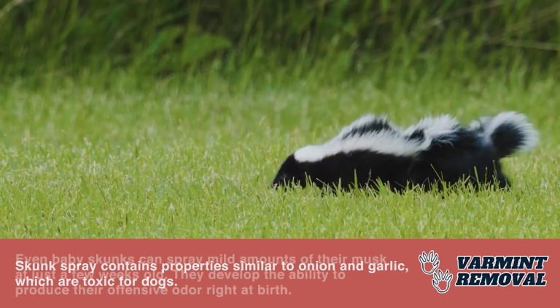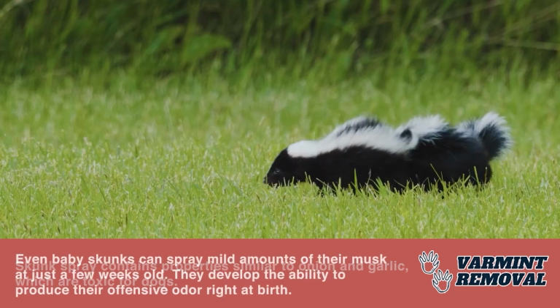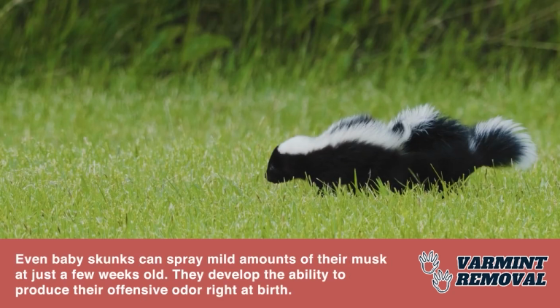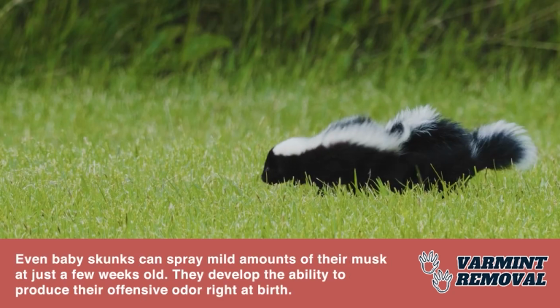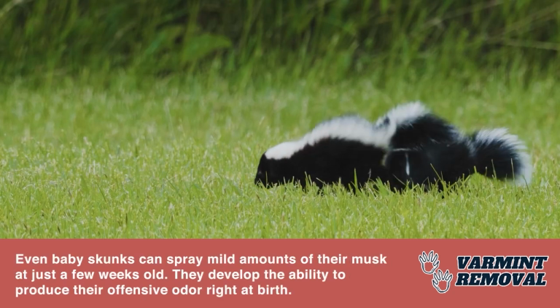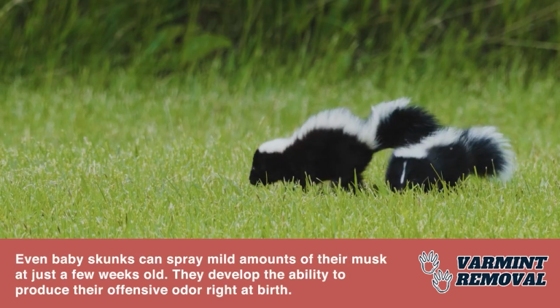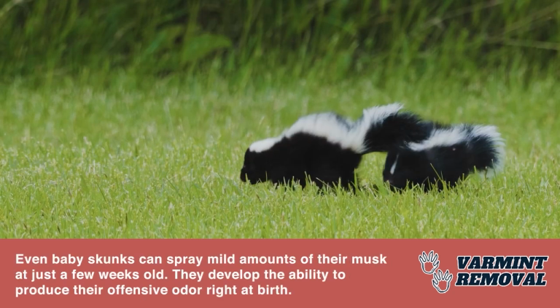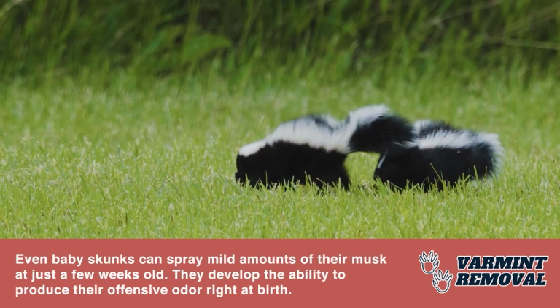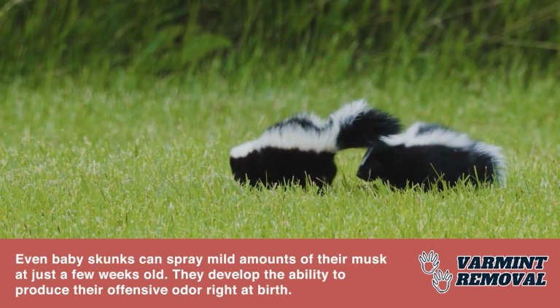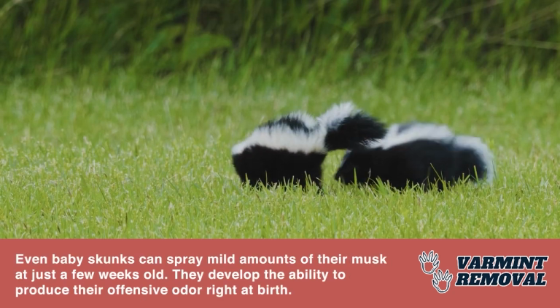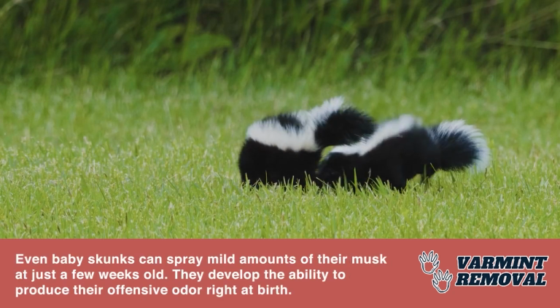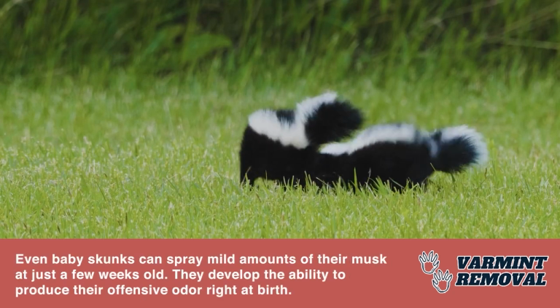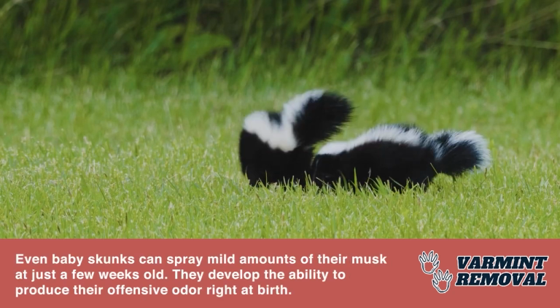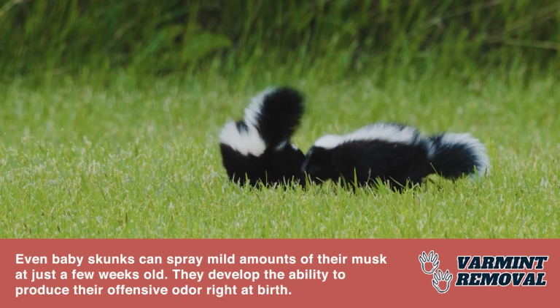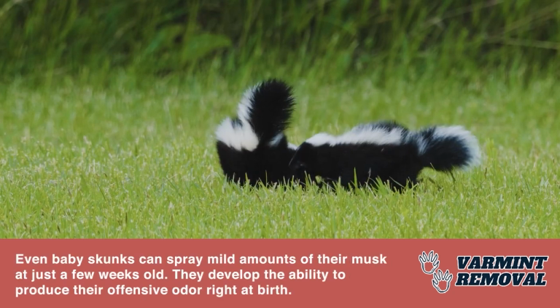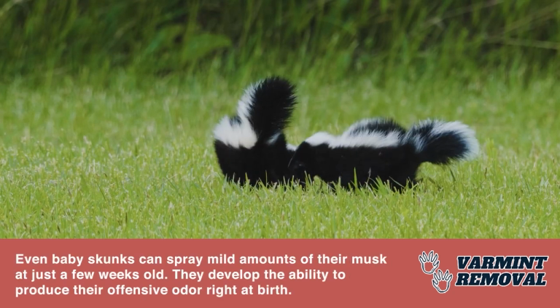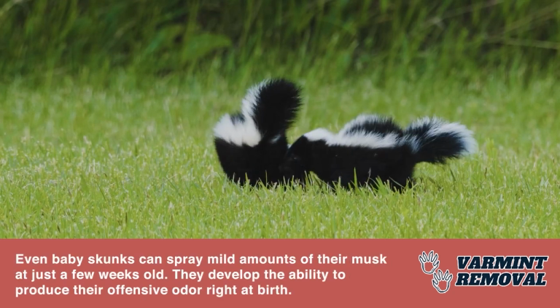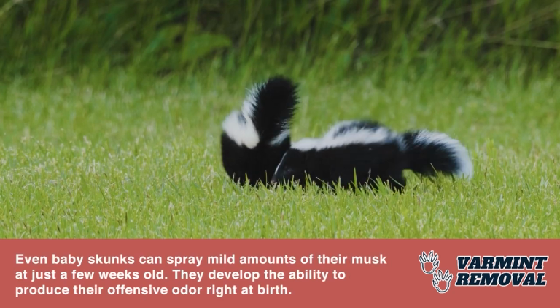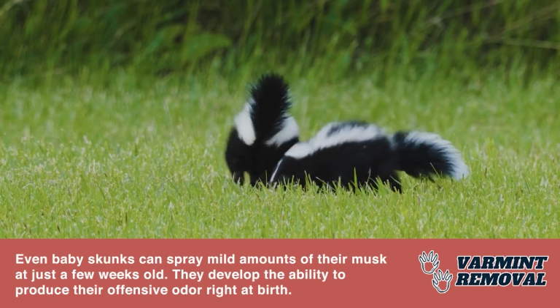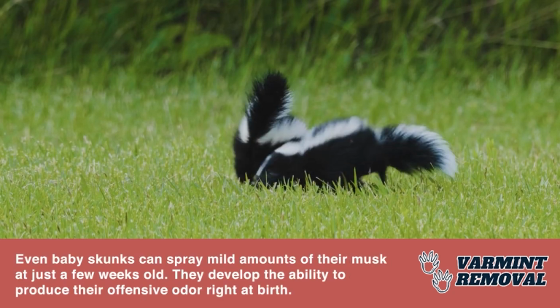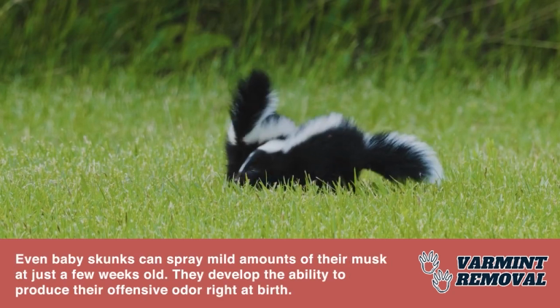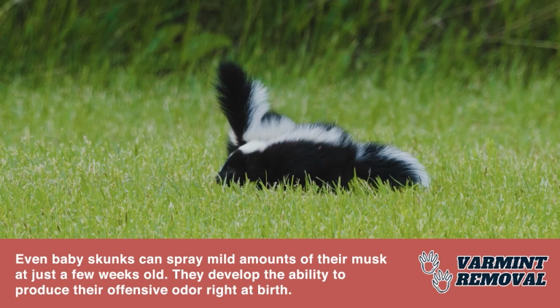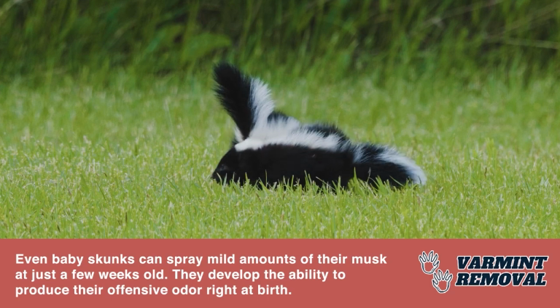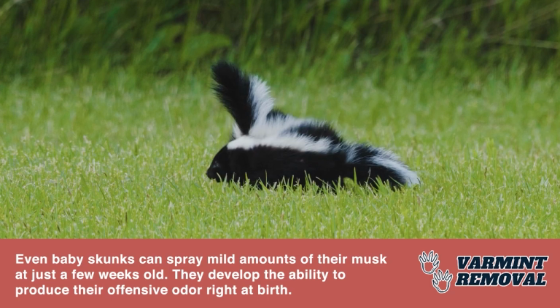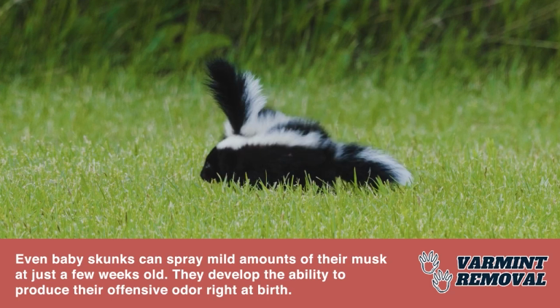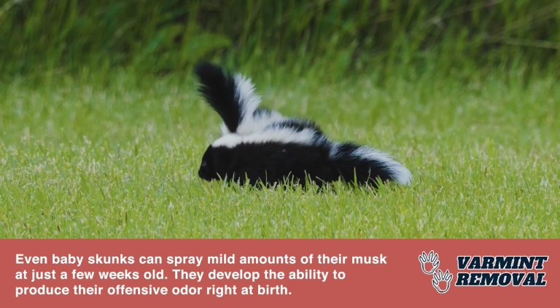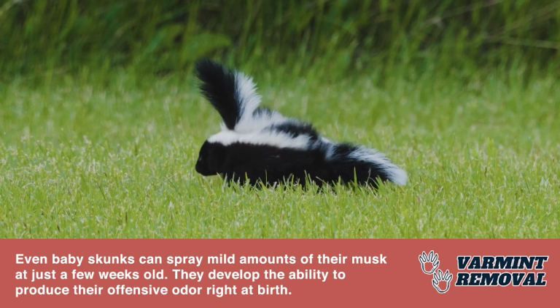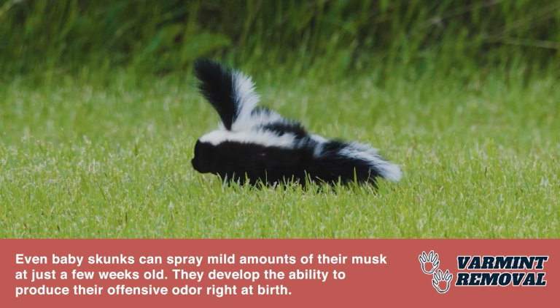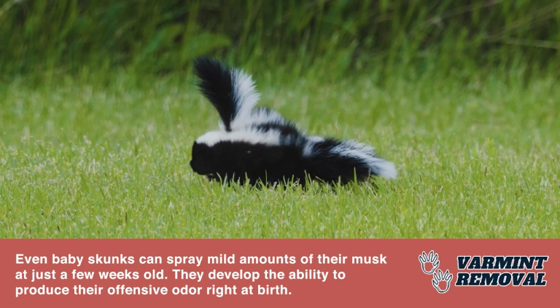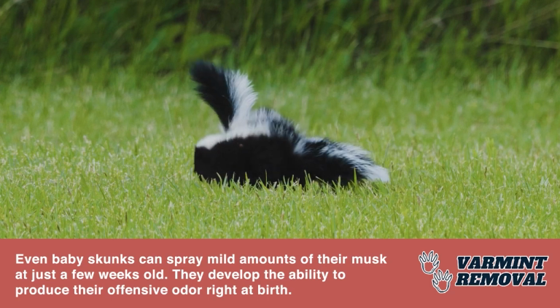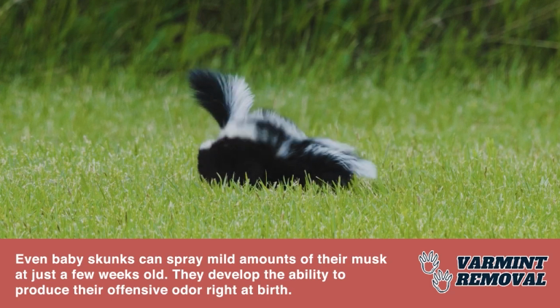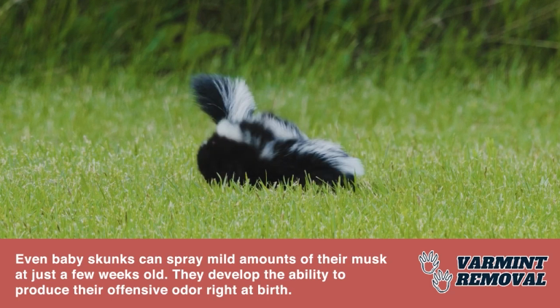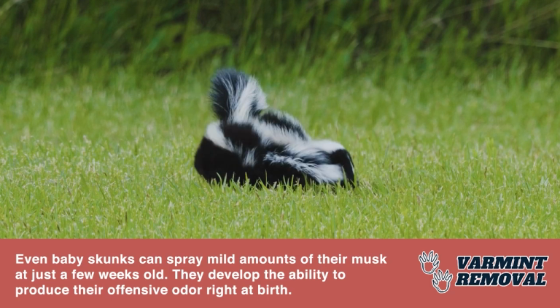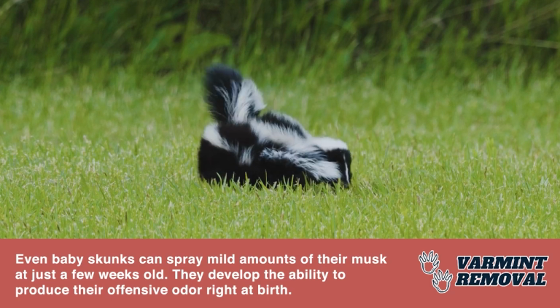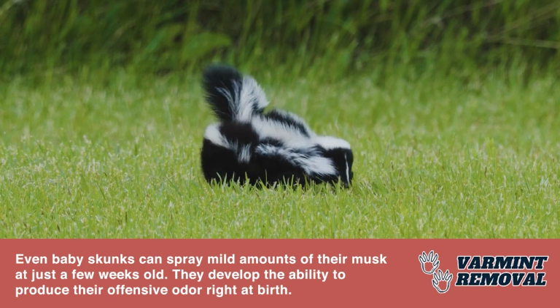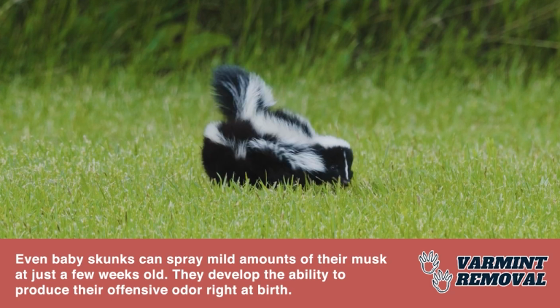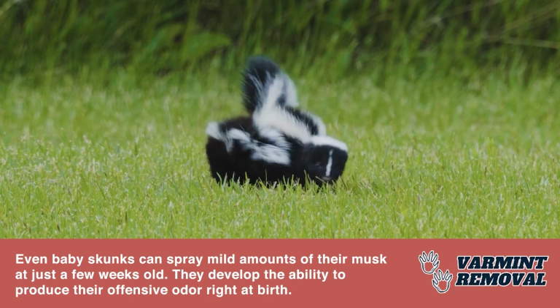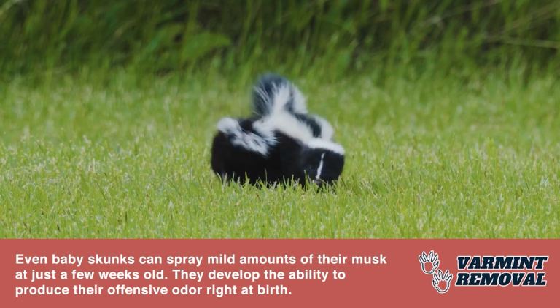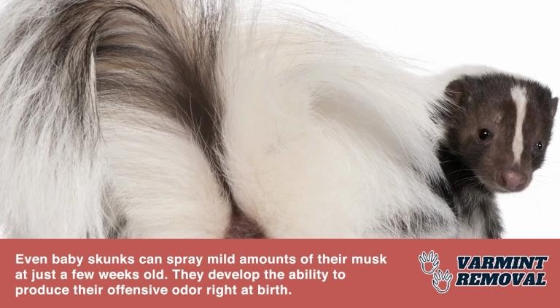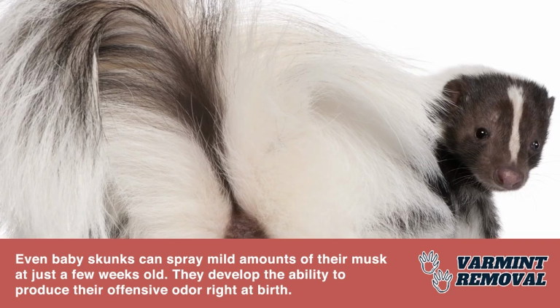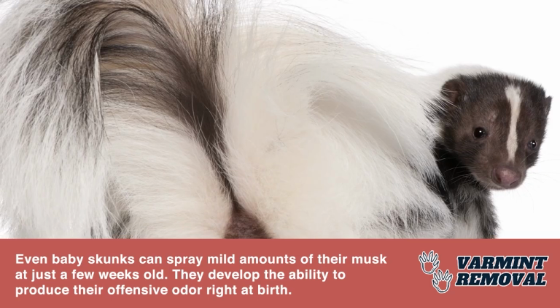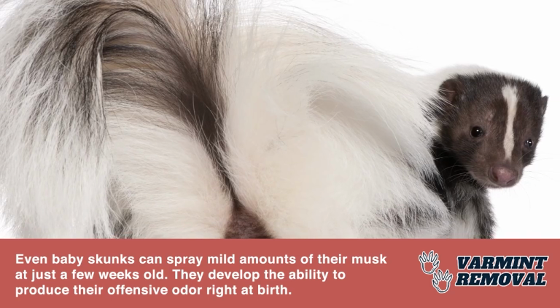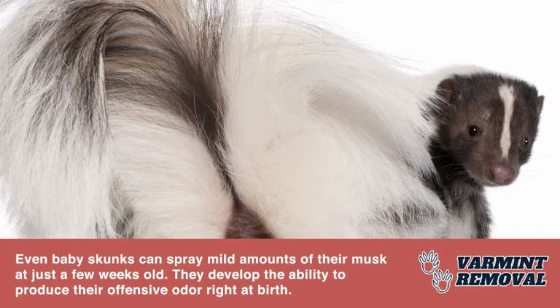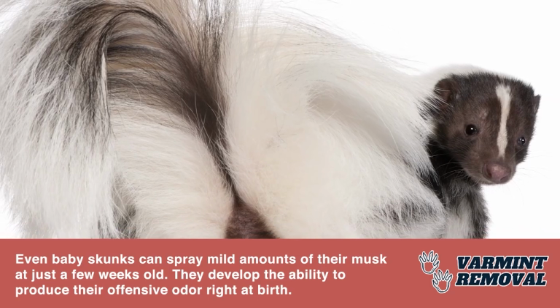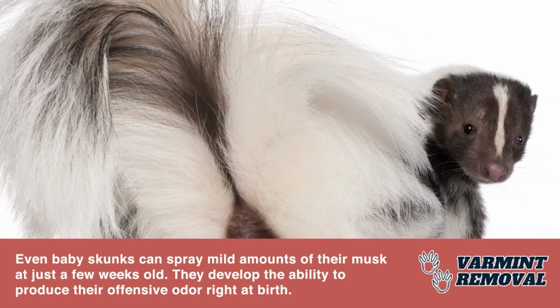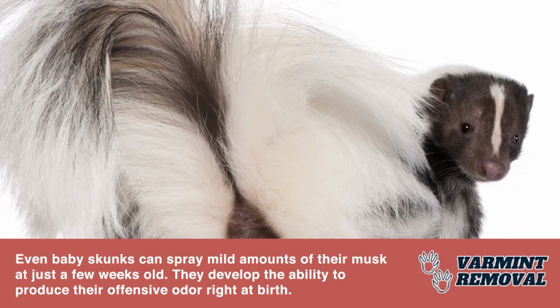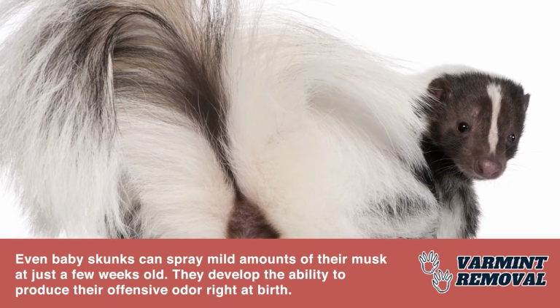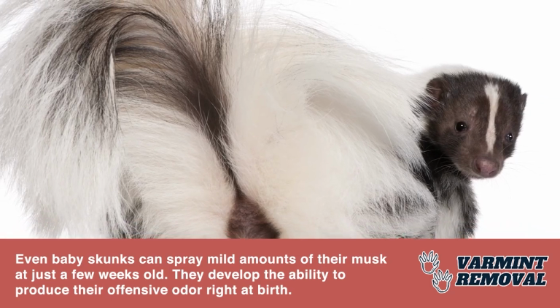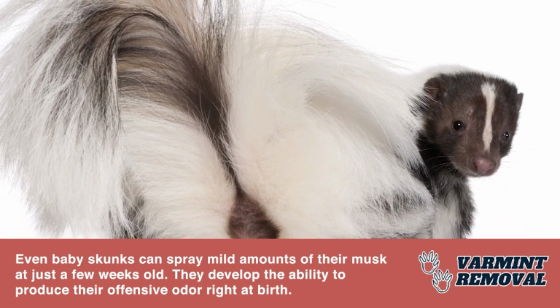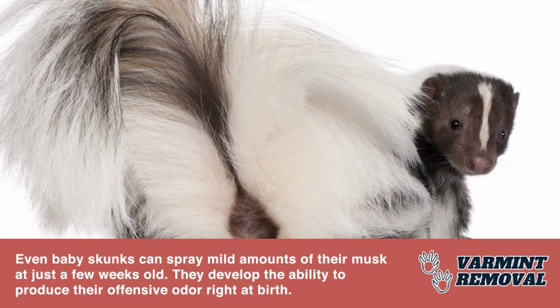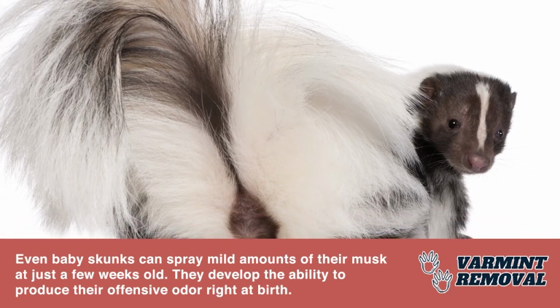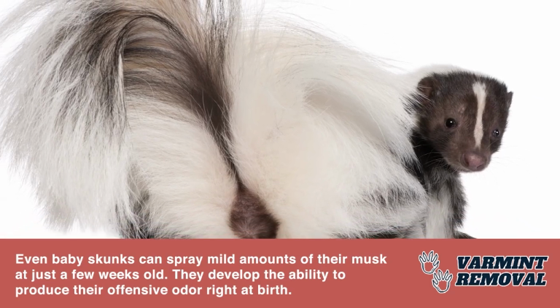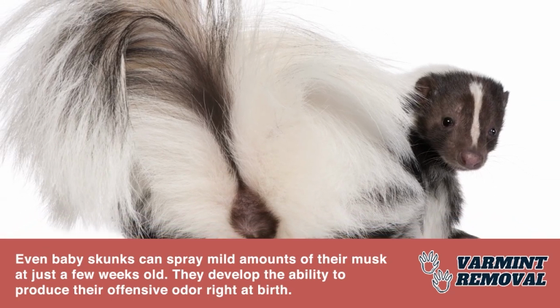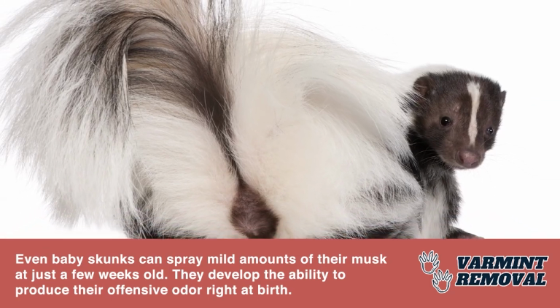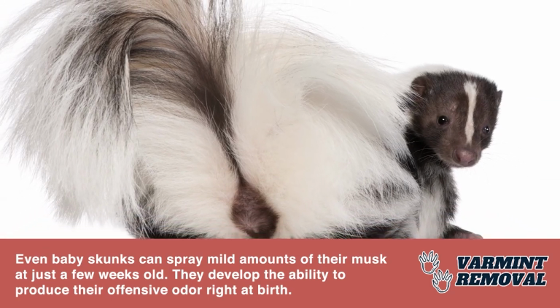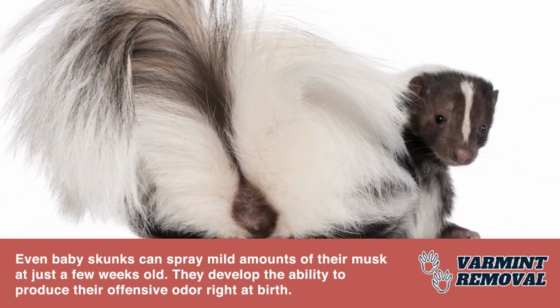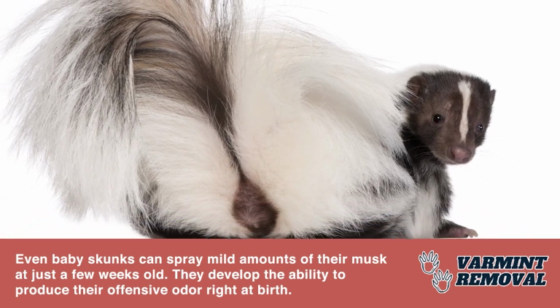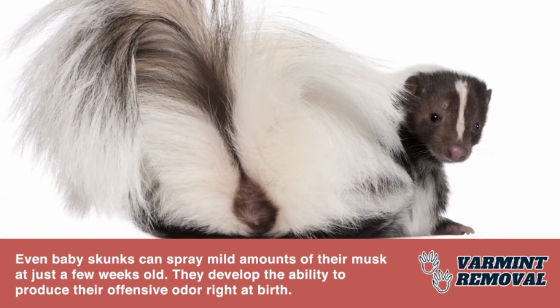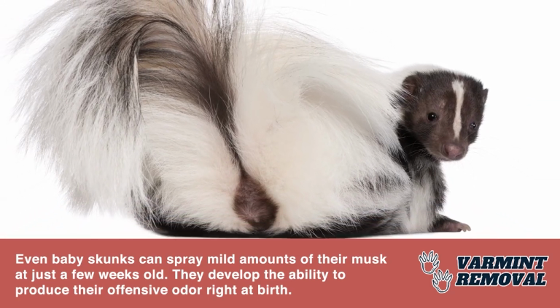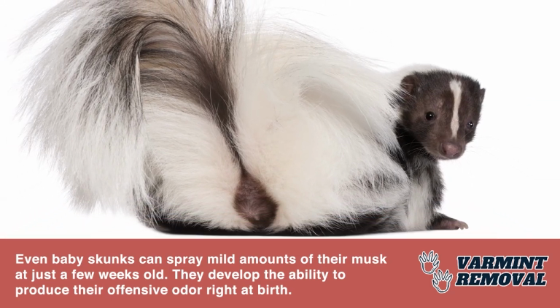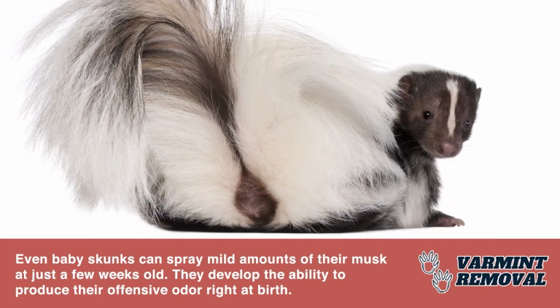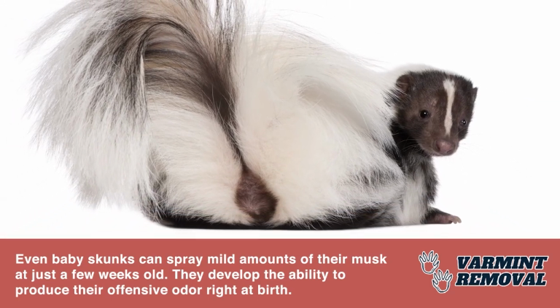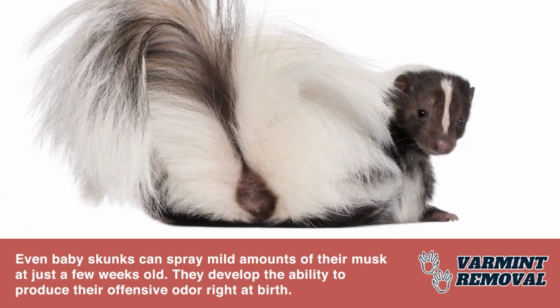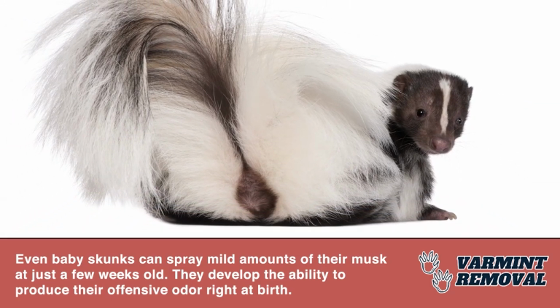Even baby skunks can spray mild amounts of their musk at just a few weeks old. They develop the ability to produce their offensive odor right at birth.